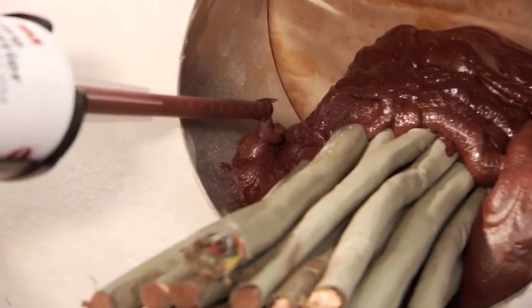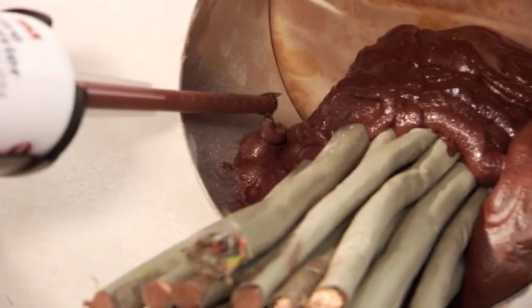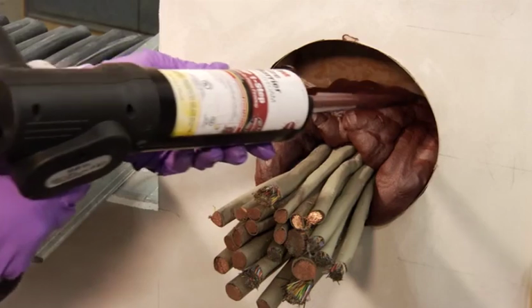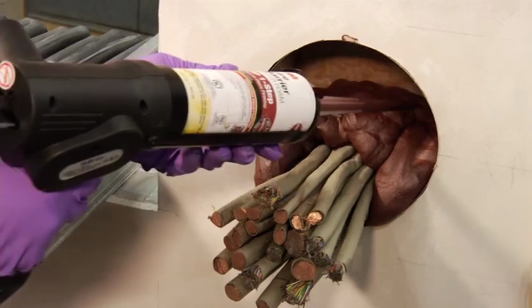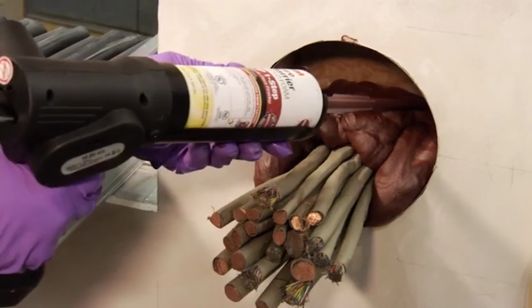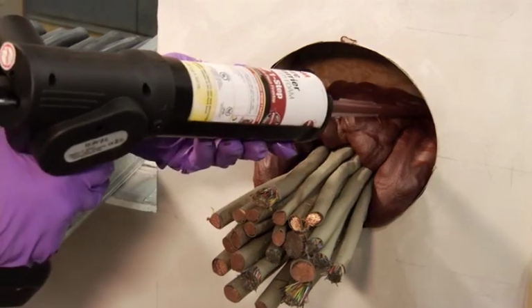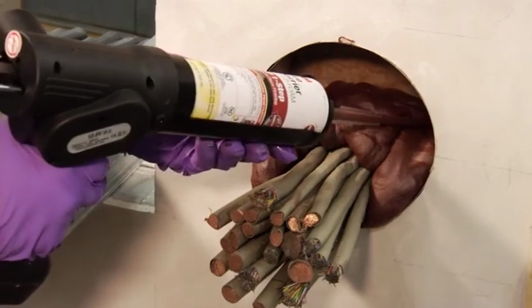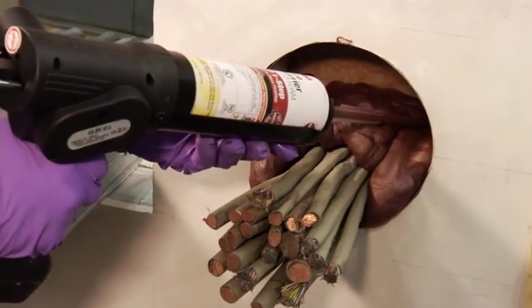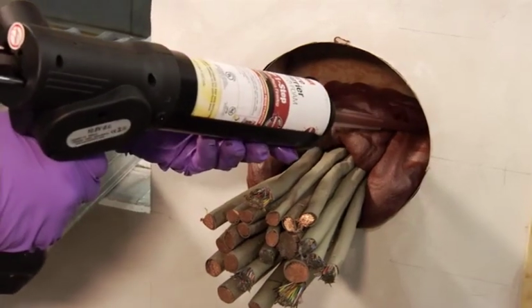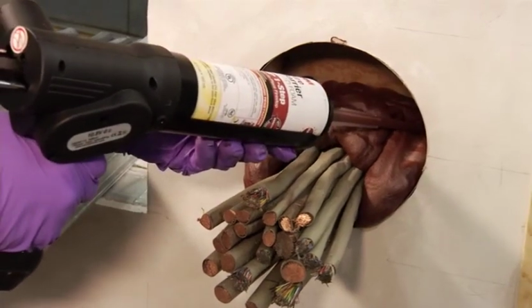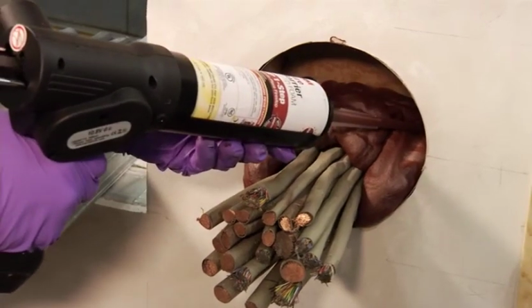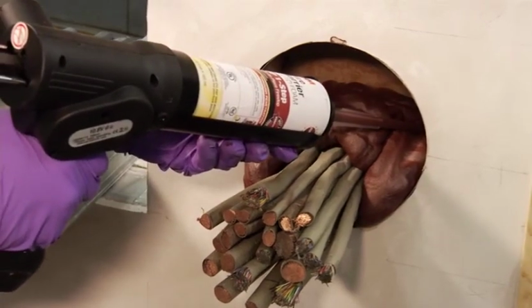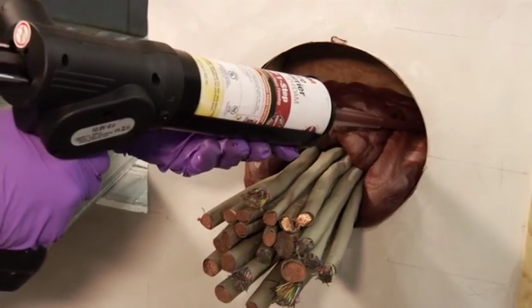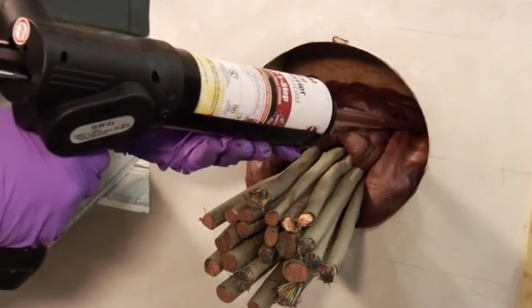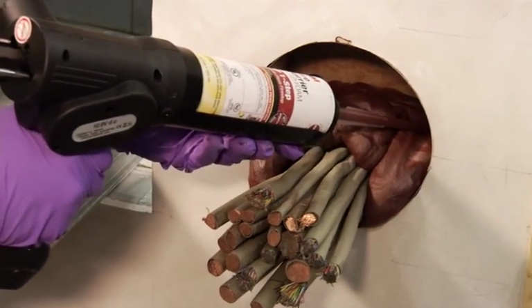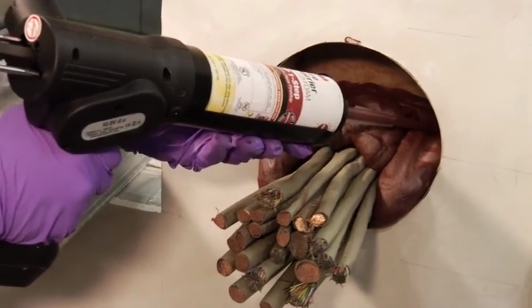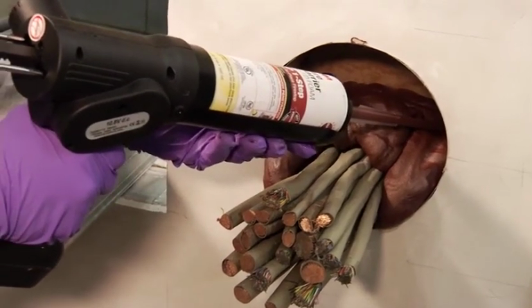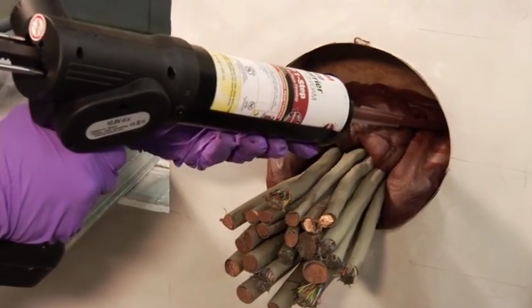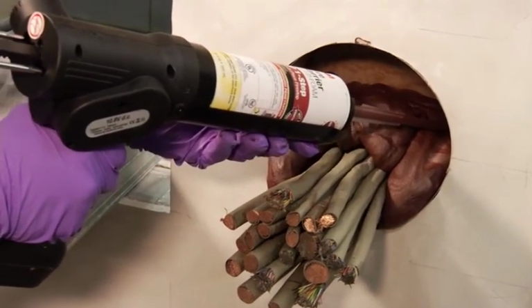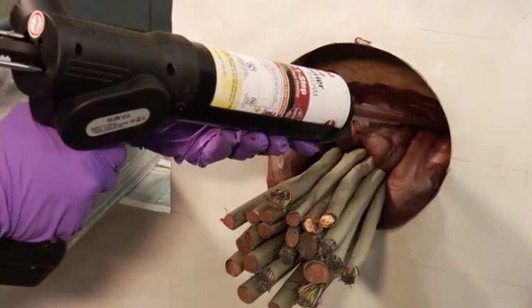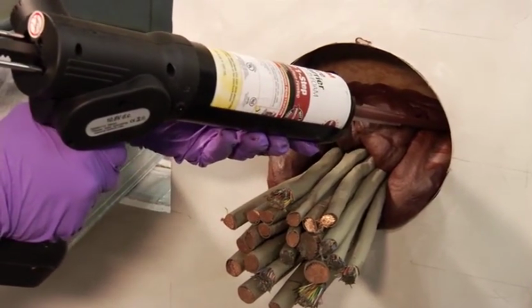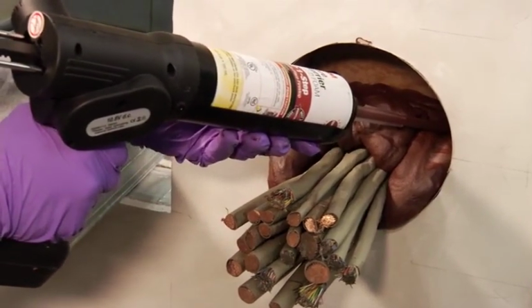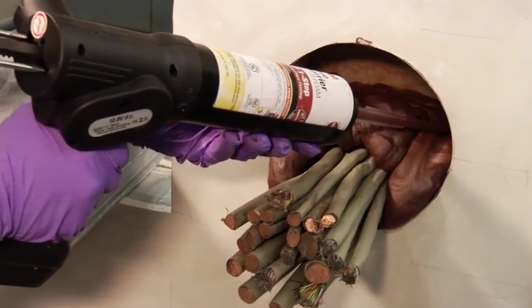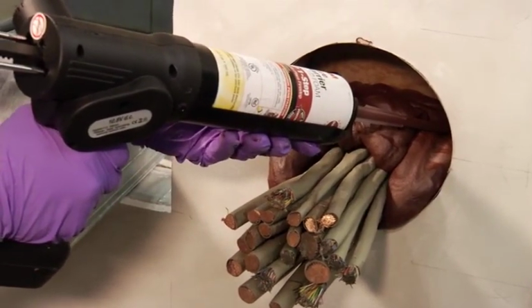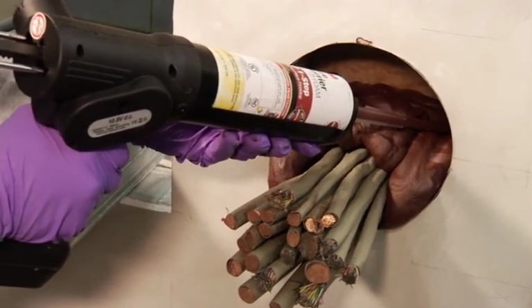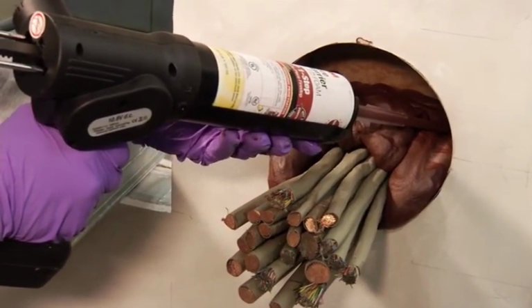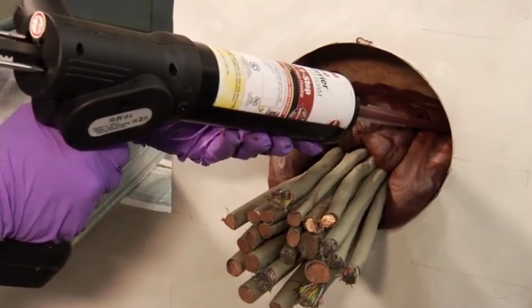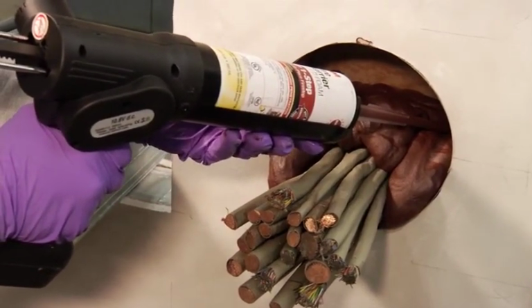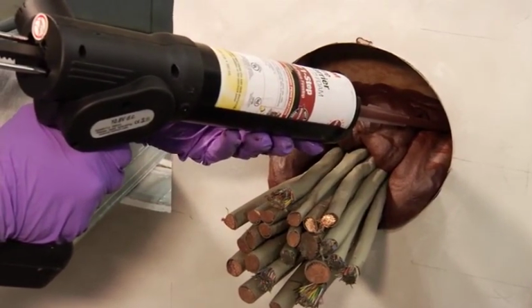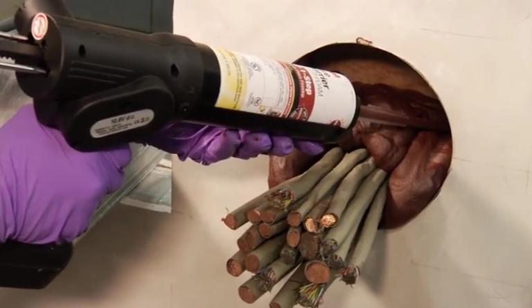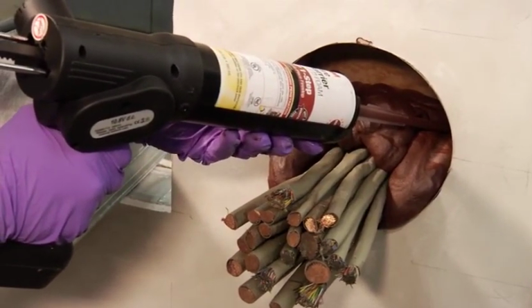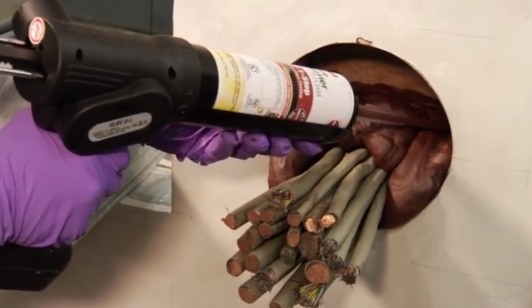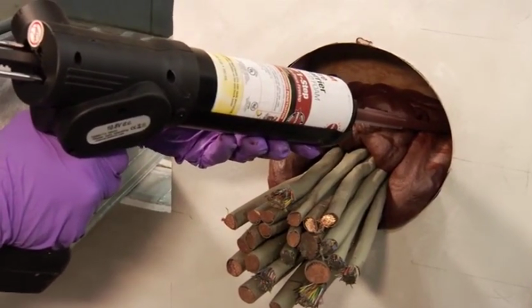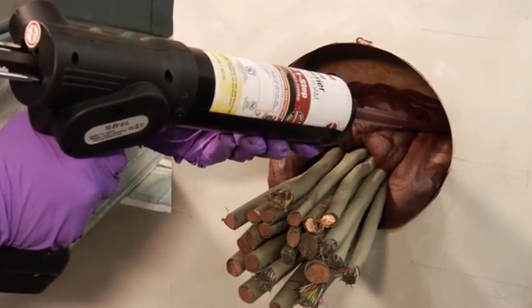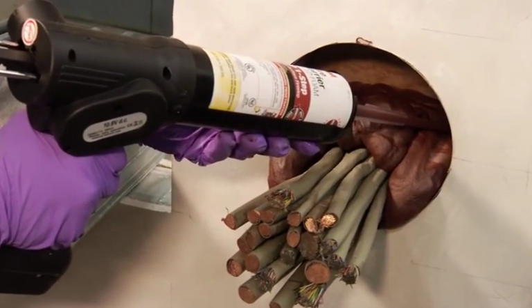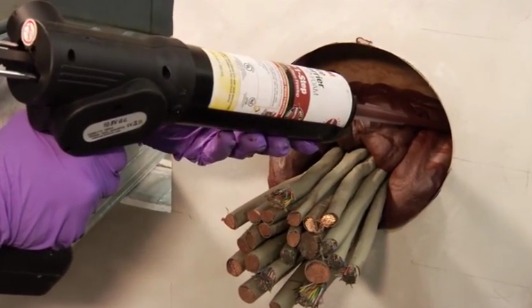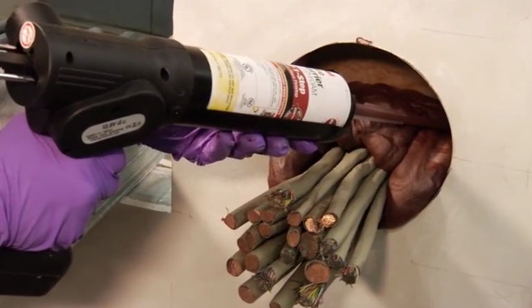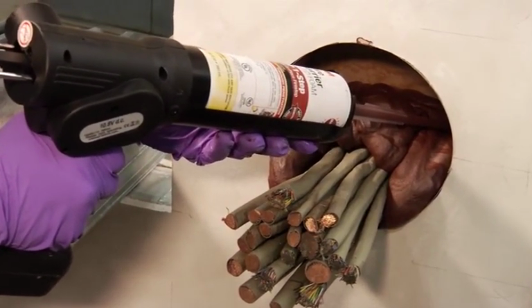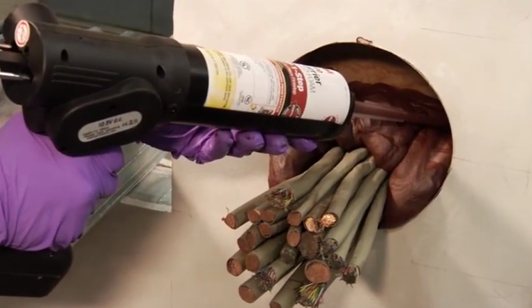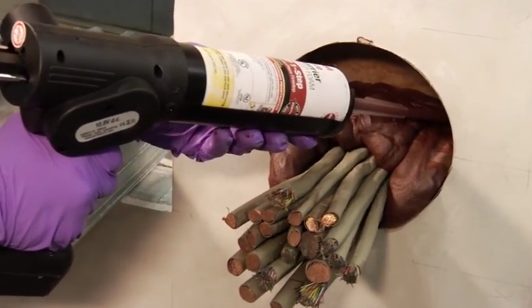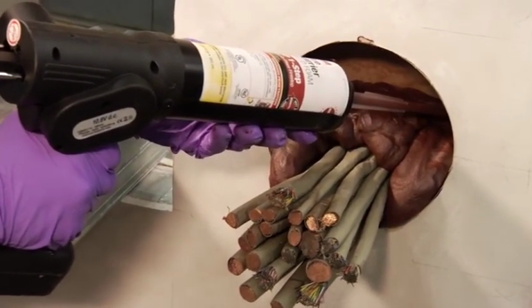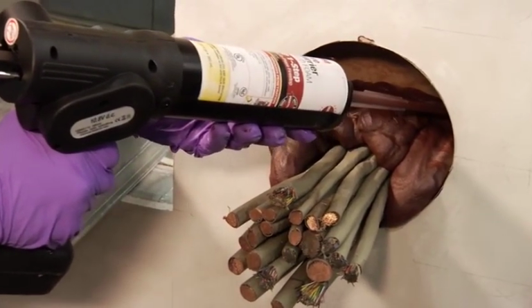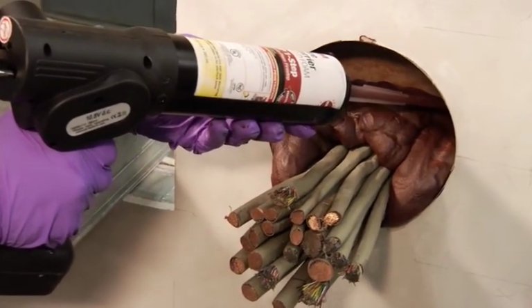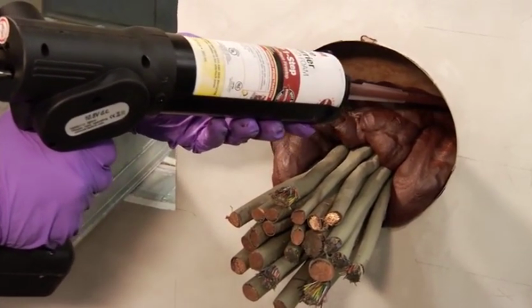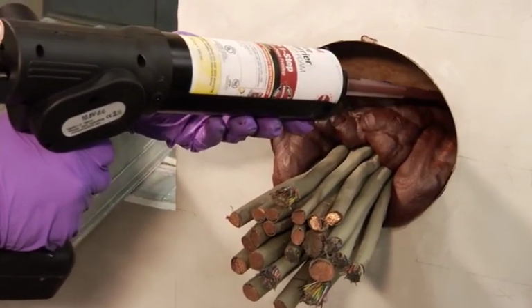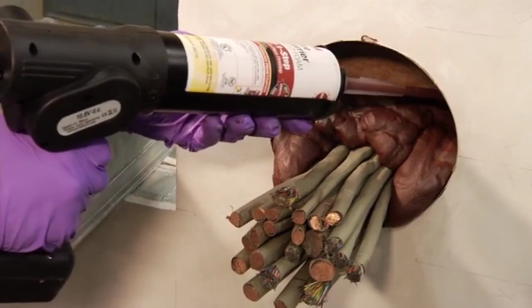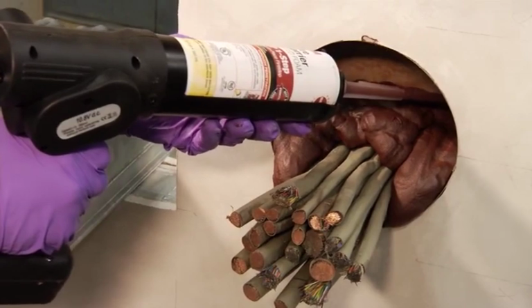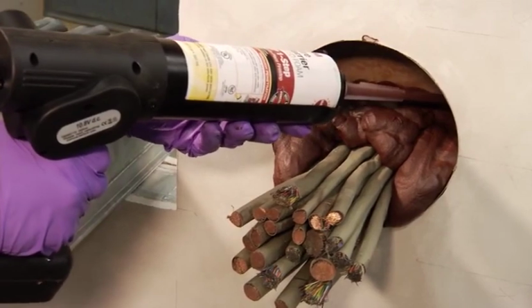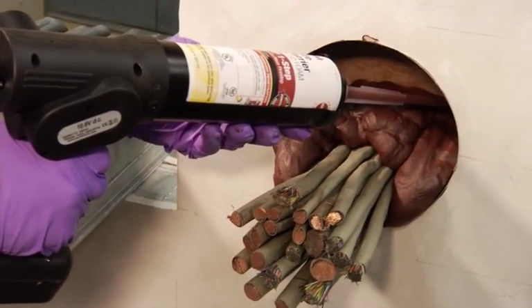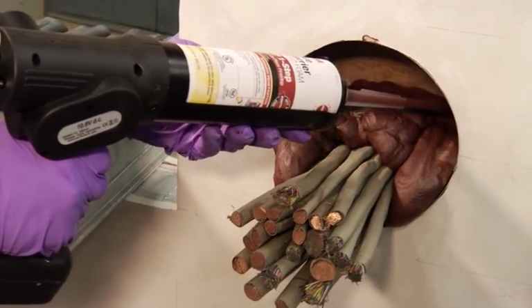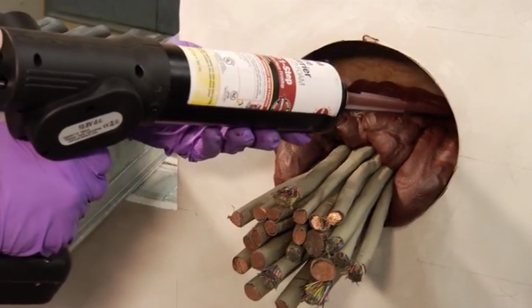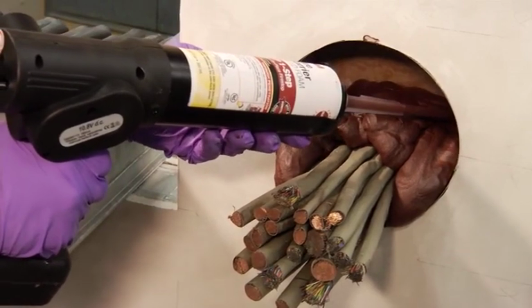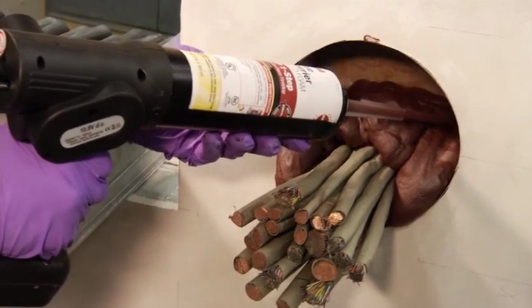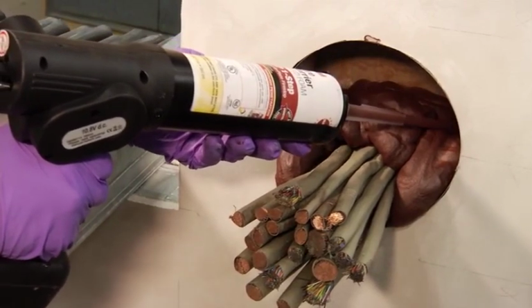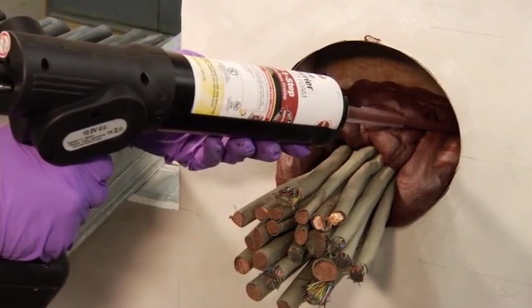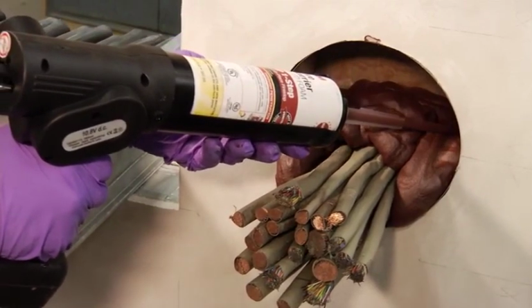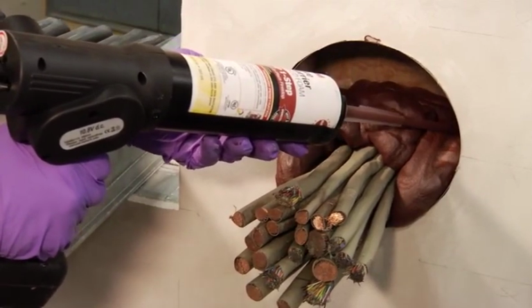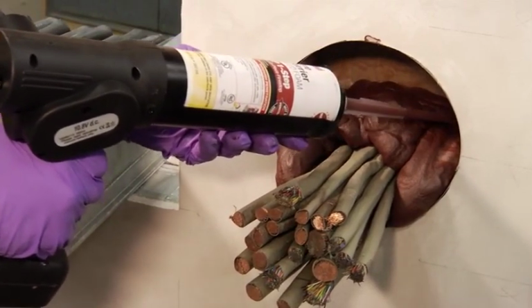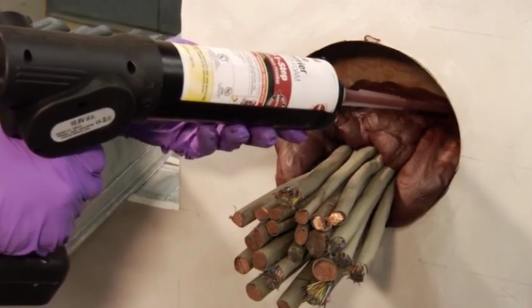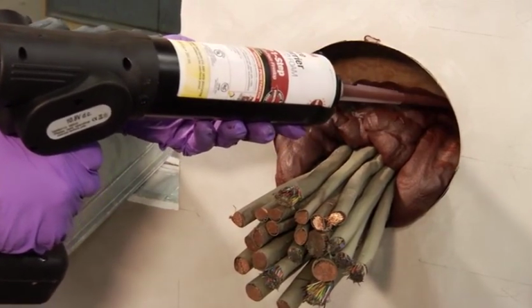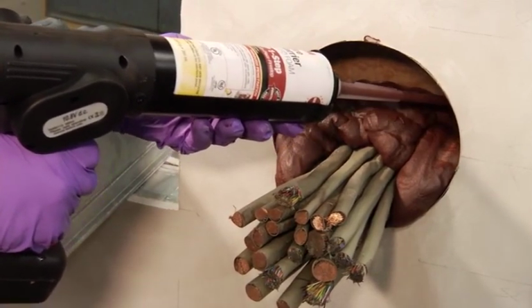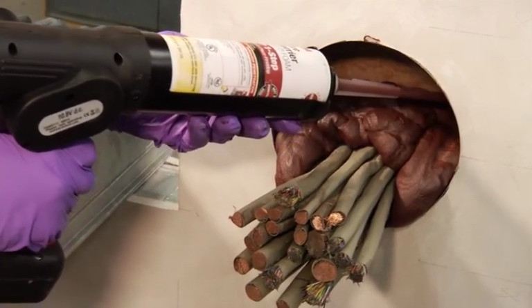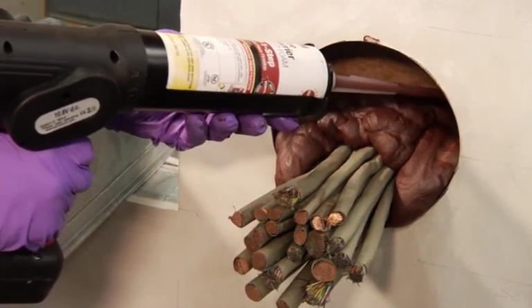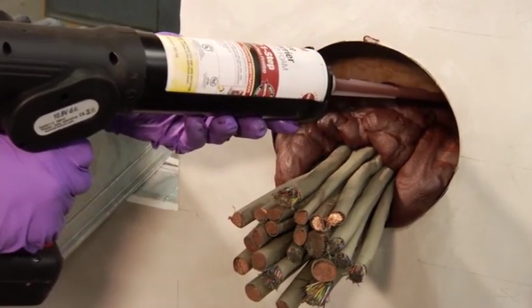When your cartridge runs out, dispose of the cartridge and the nozzle. Replace with a new cartridge and a new nozzle to continue the application.